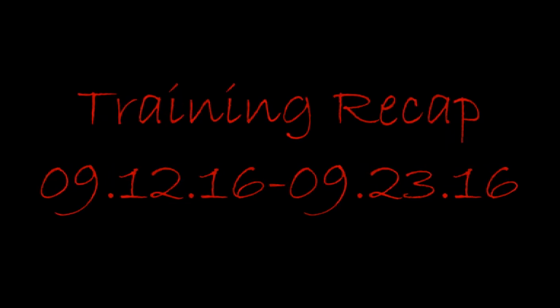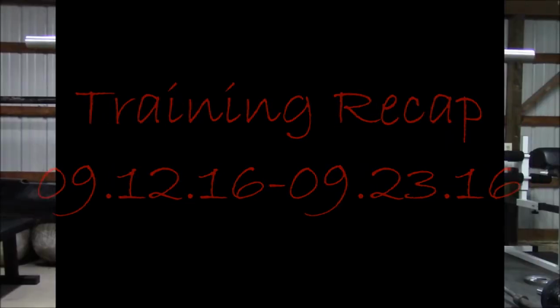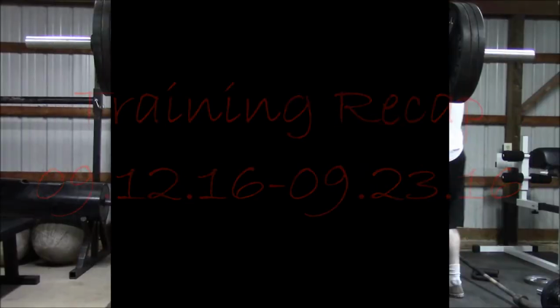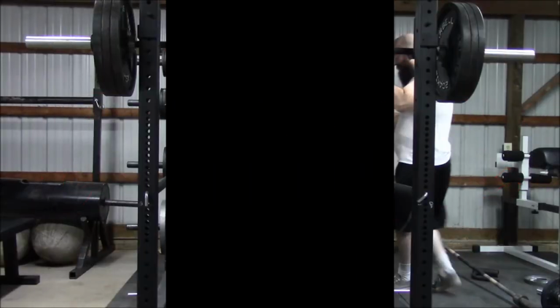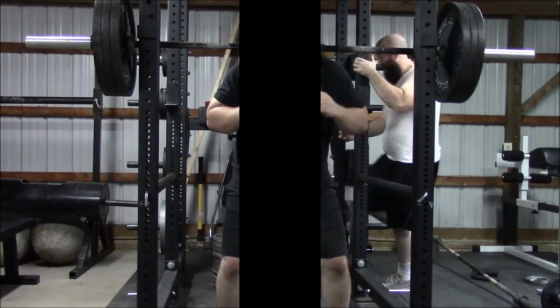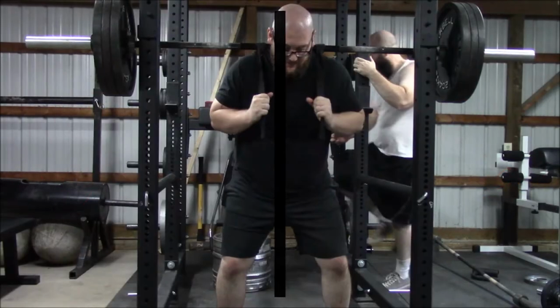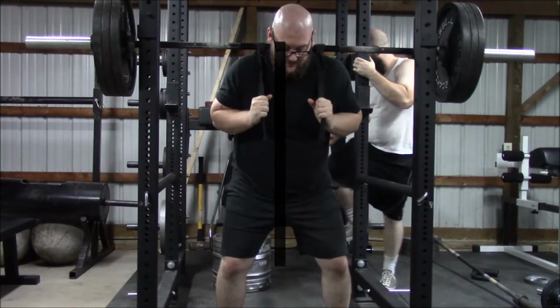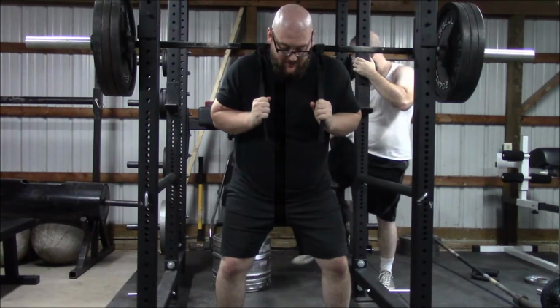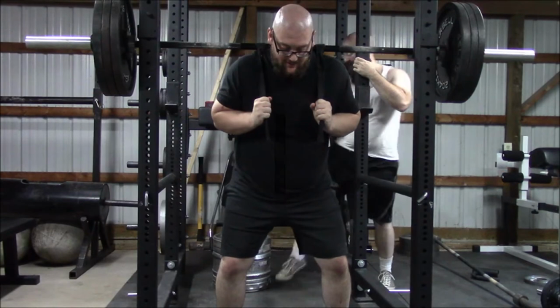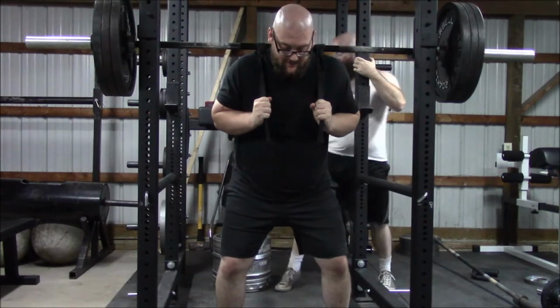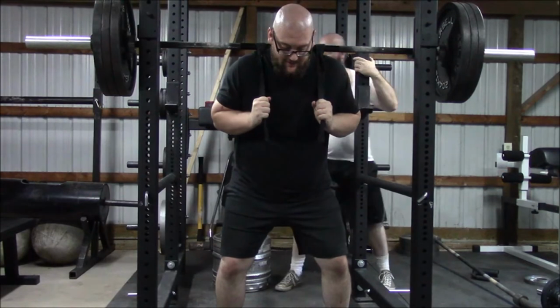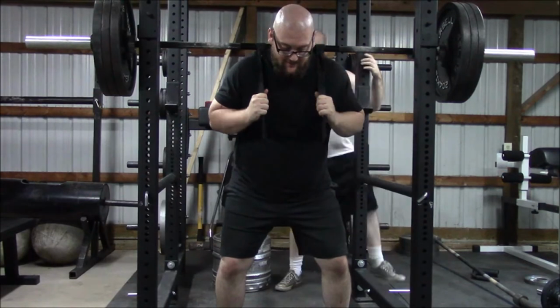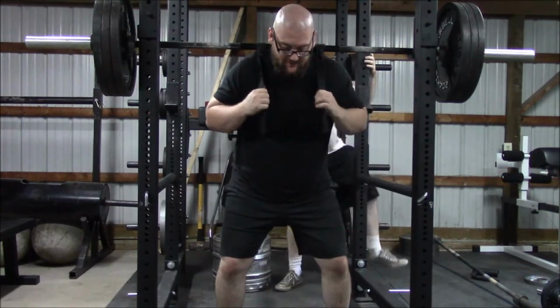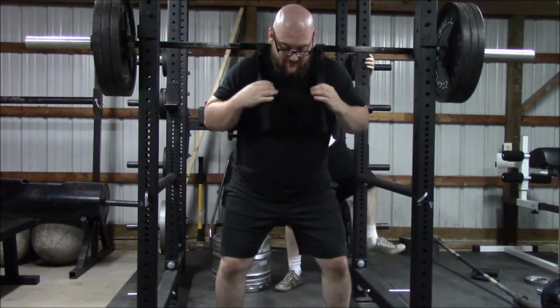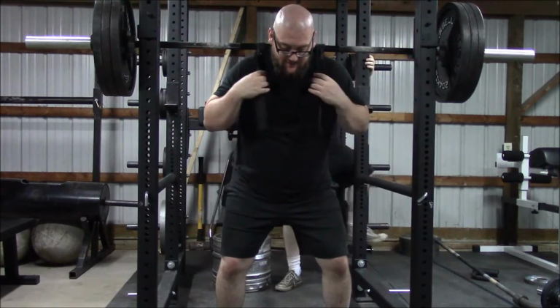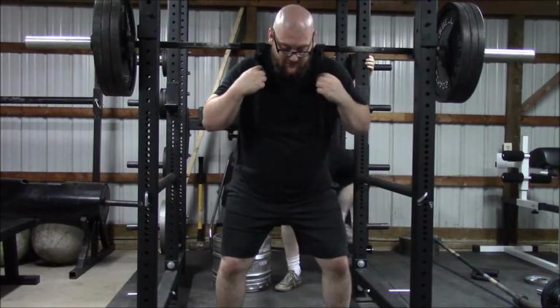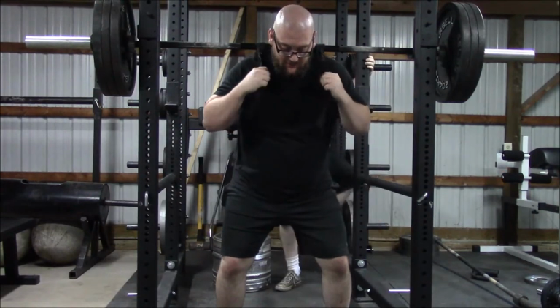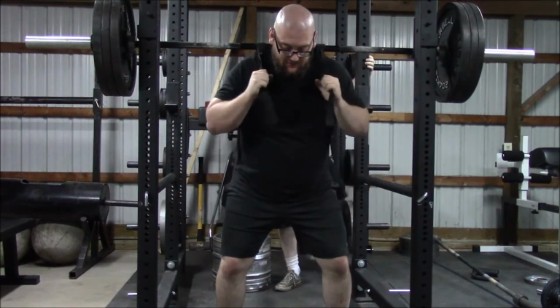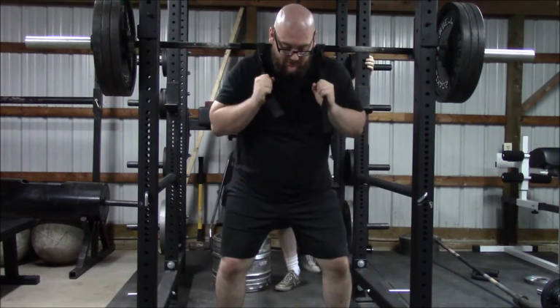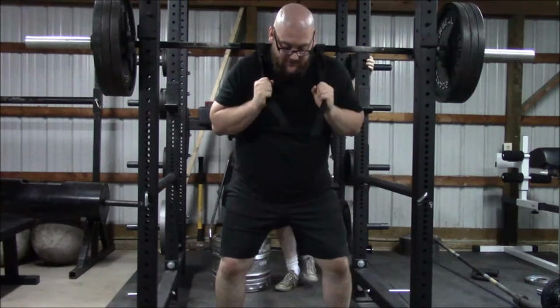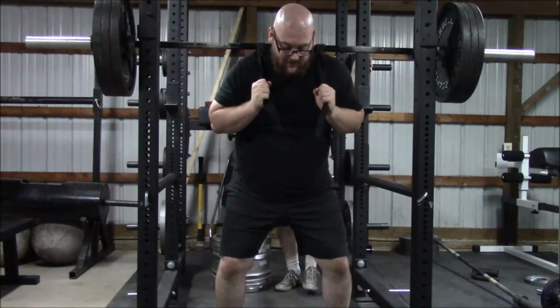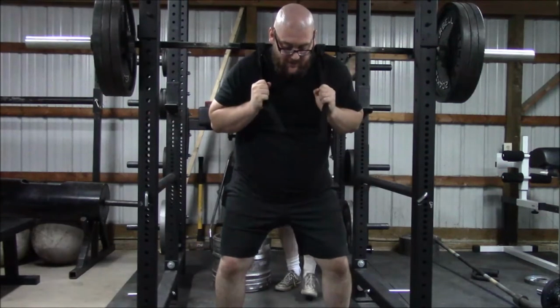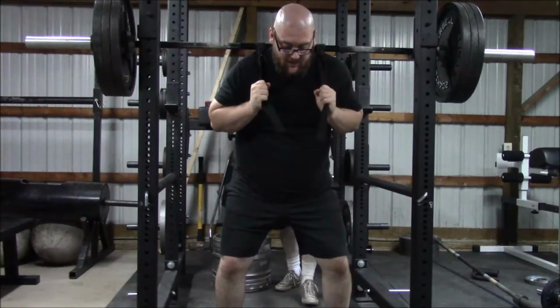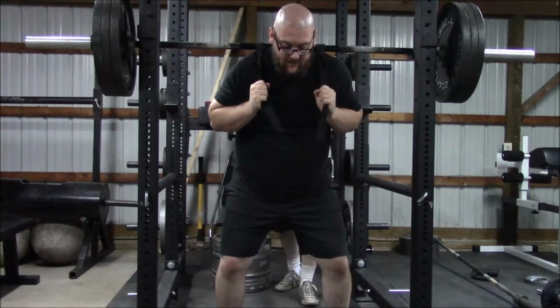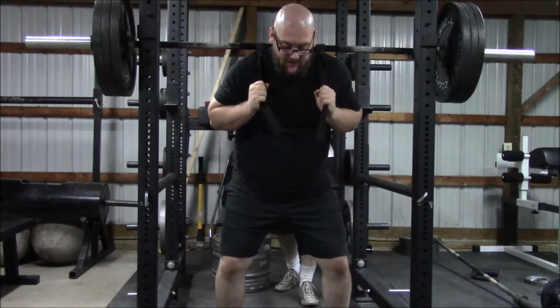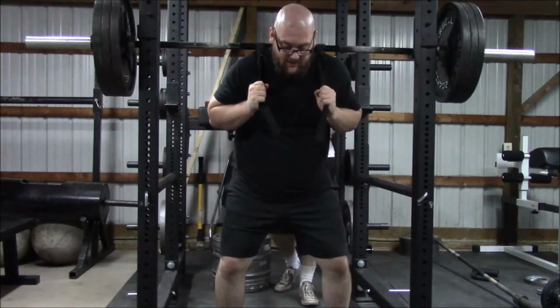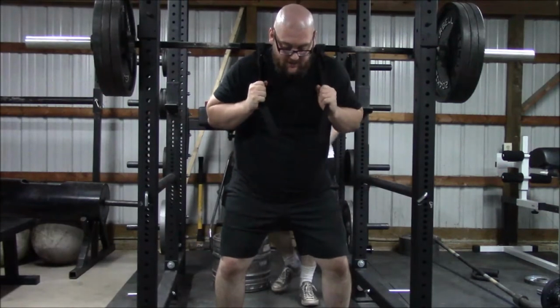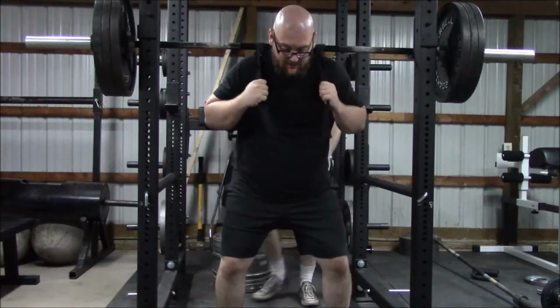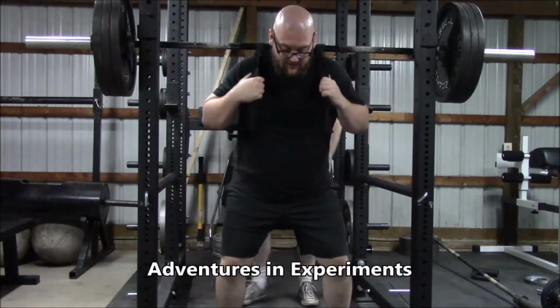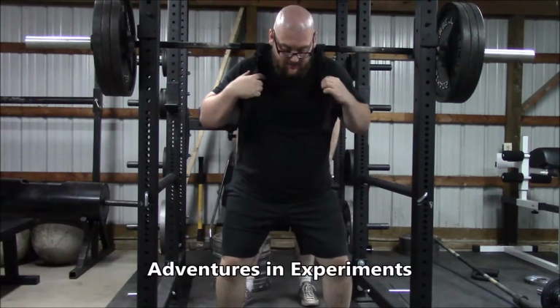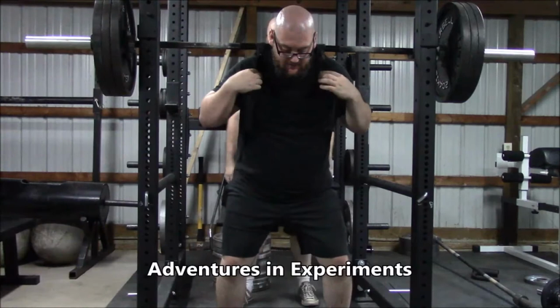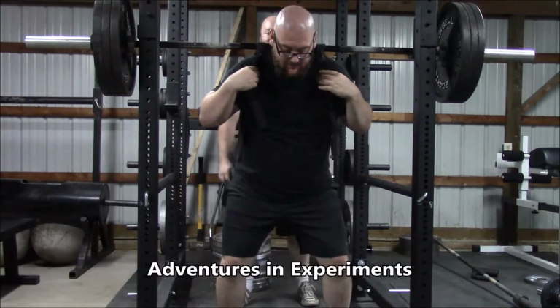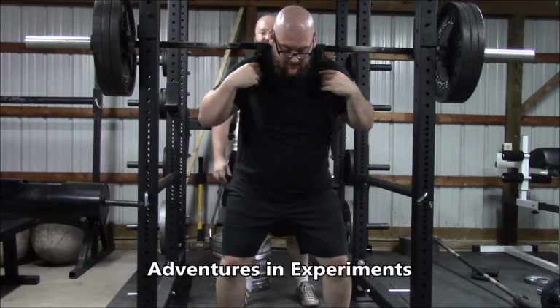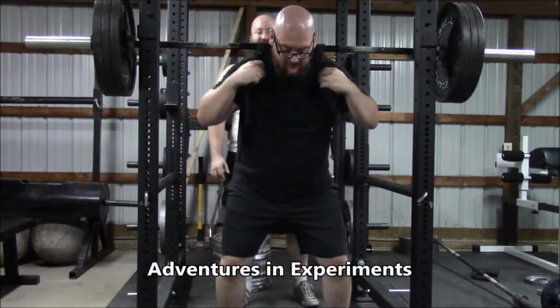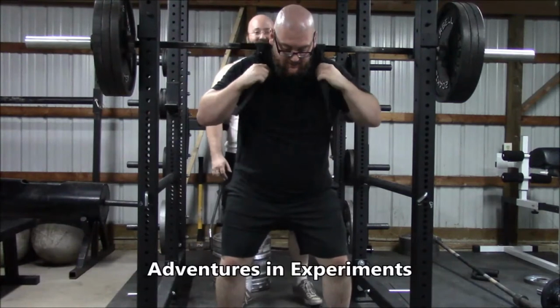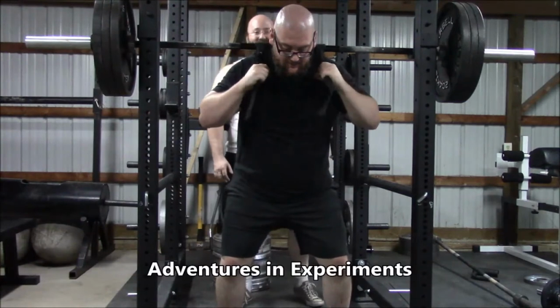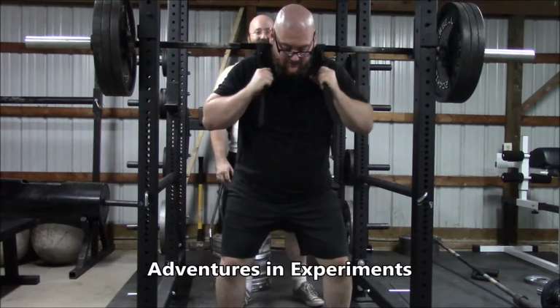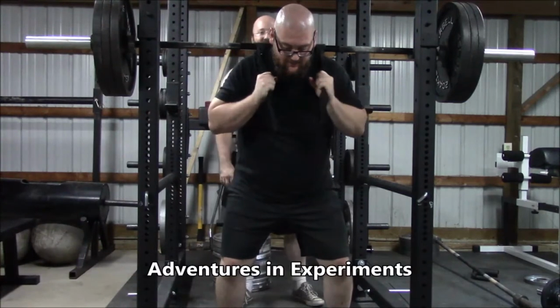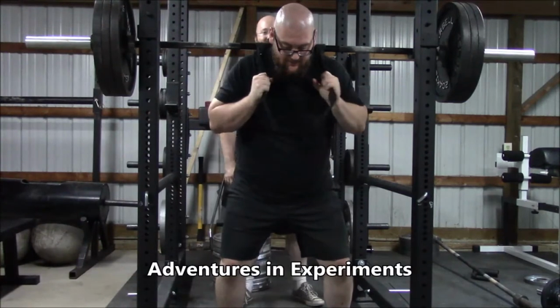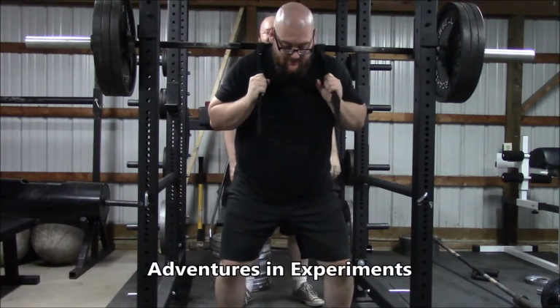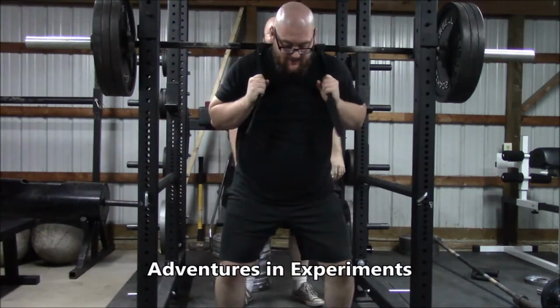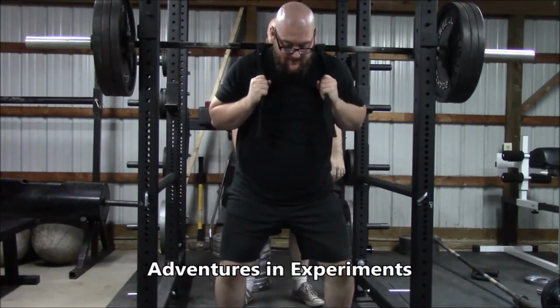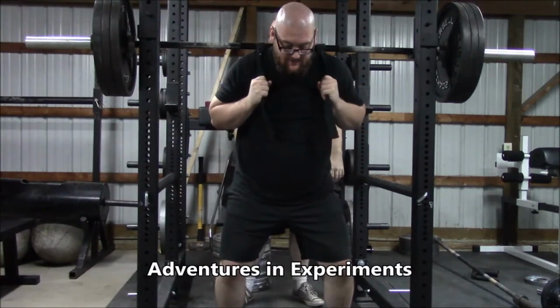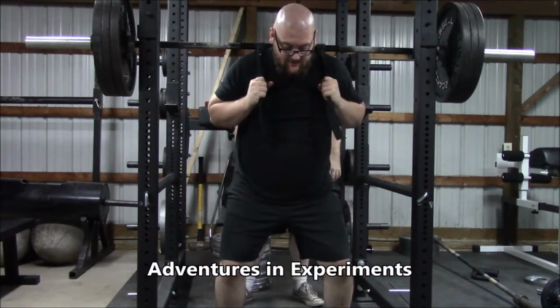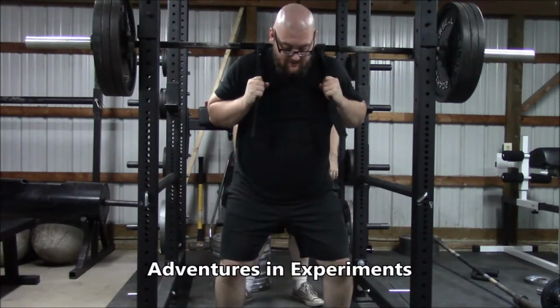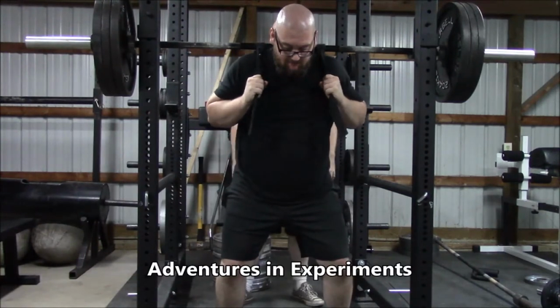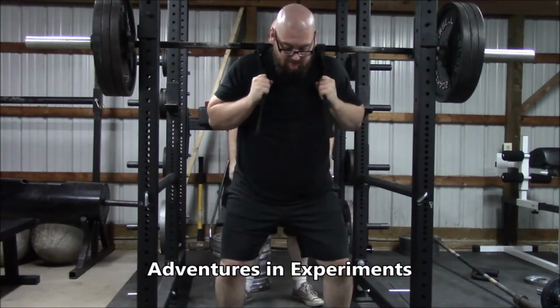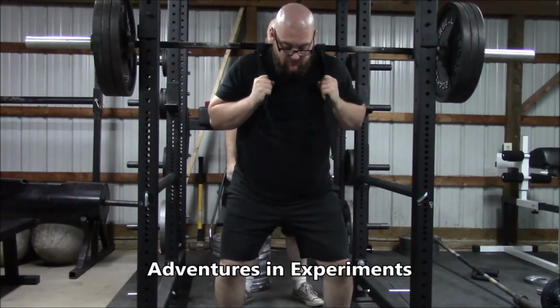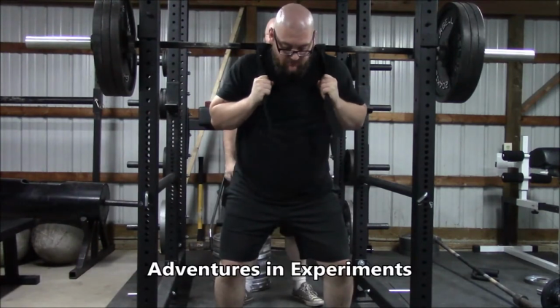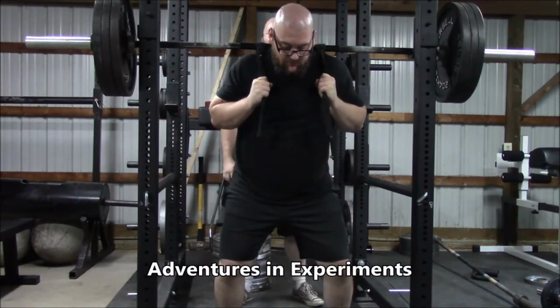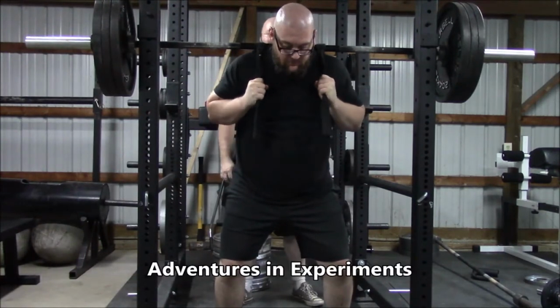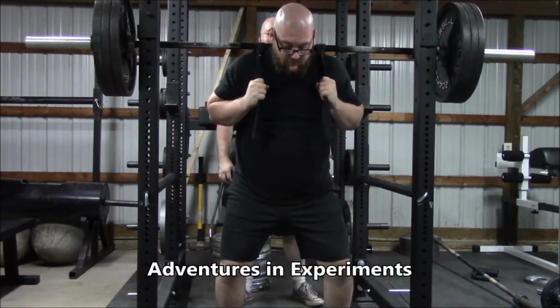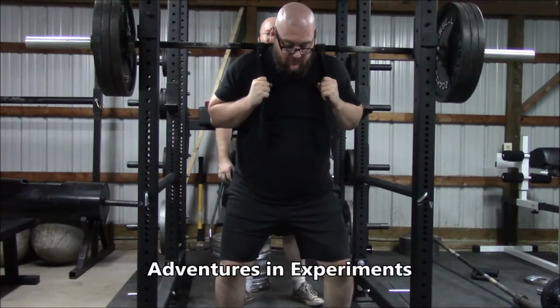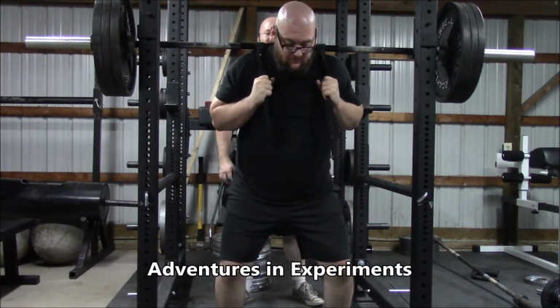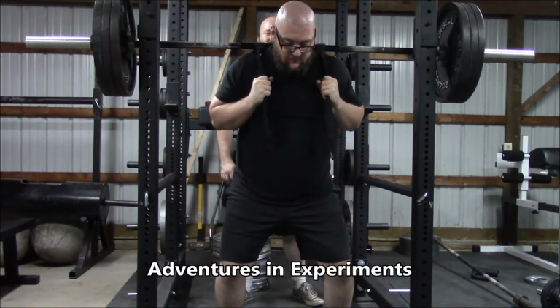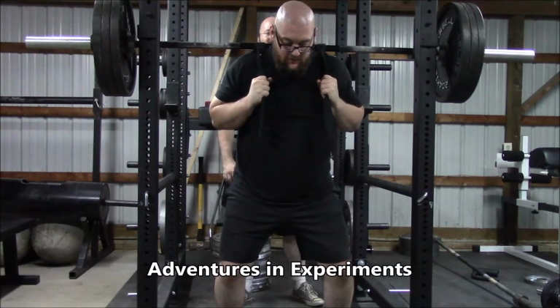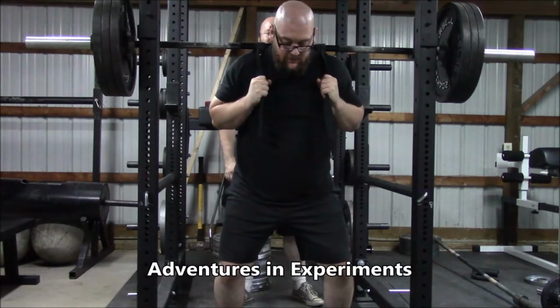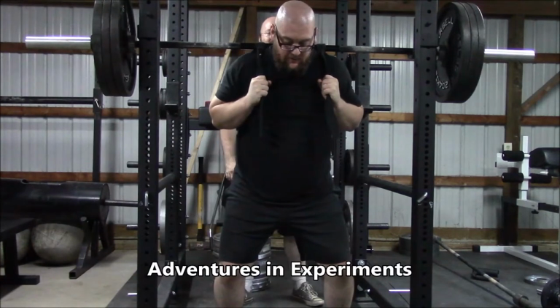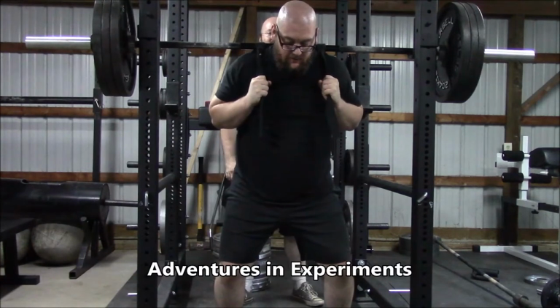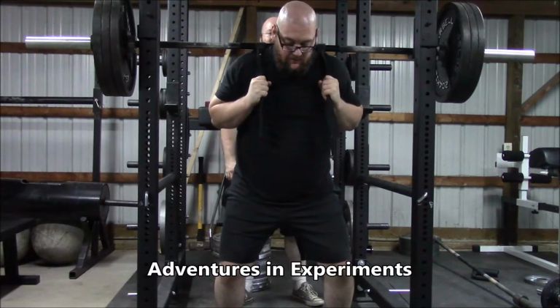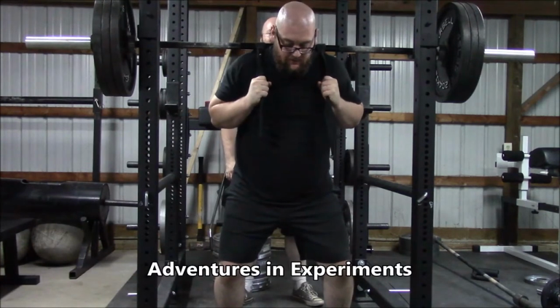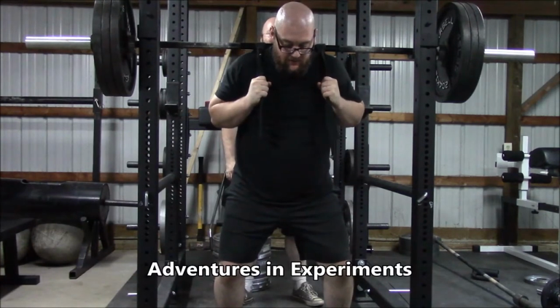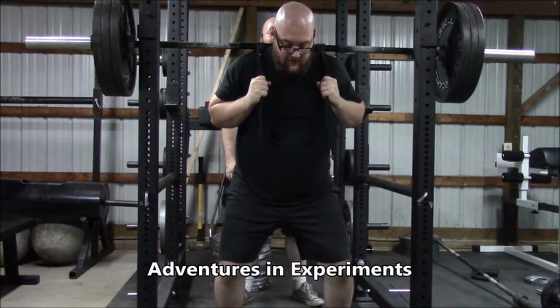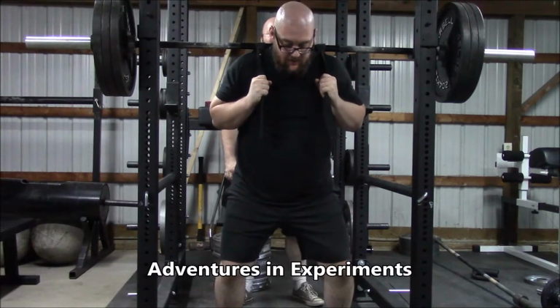I don't know. Should I hold it high? Hold the way. It's more sharp. I'm going to try holding it high.